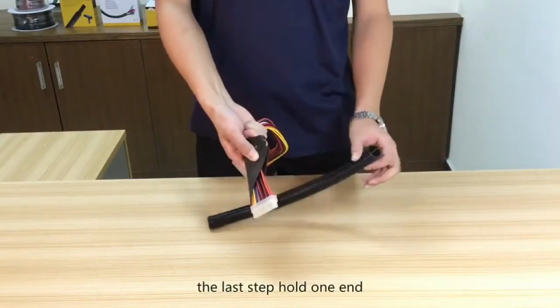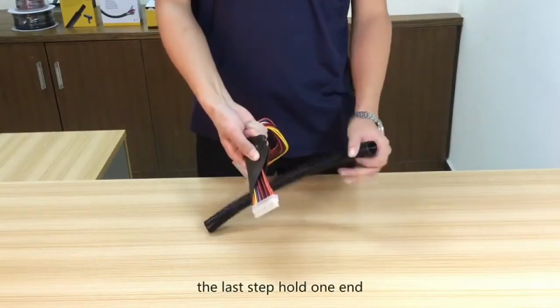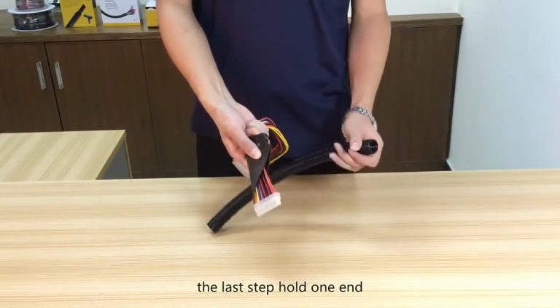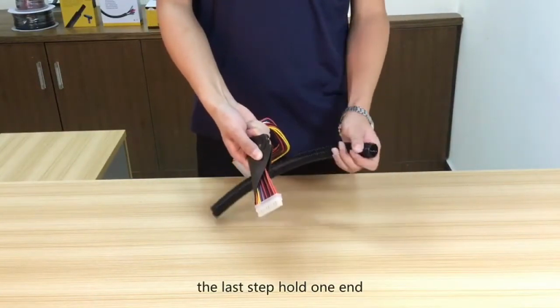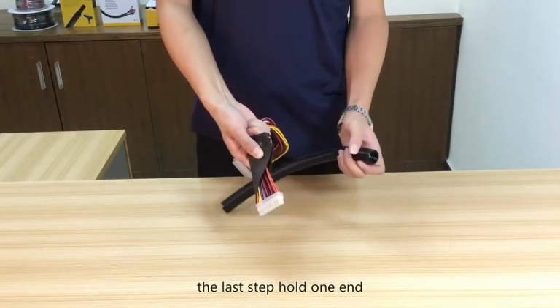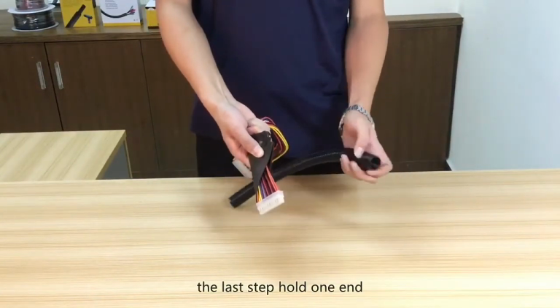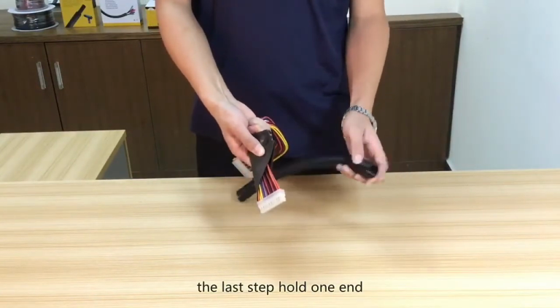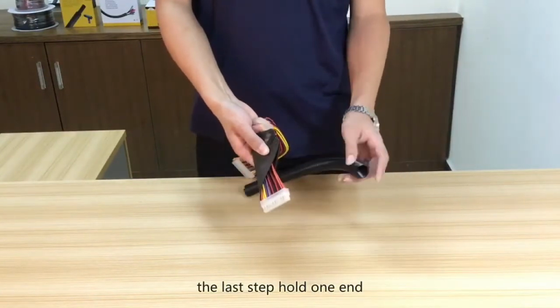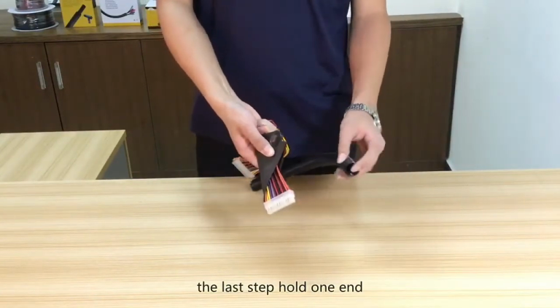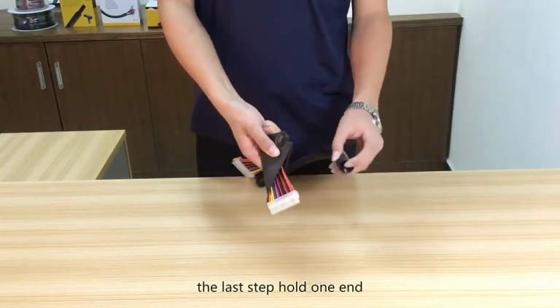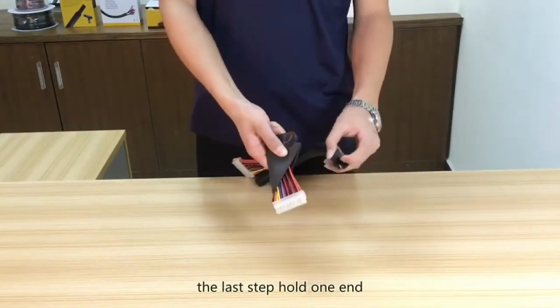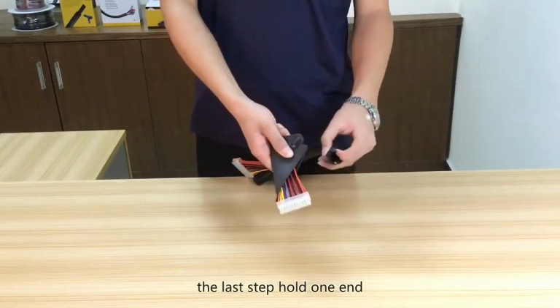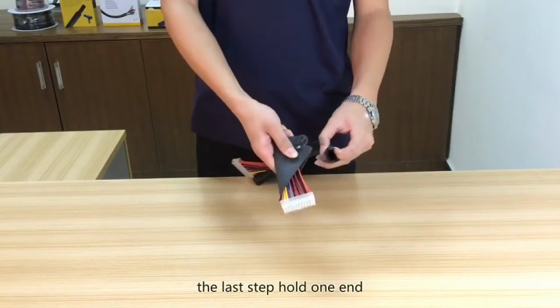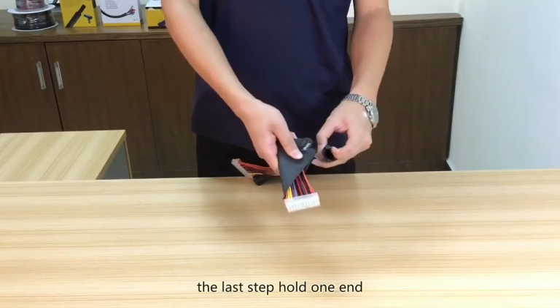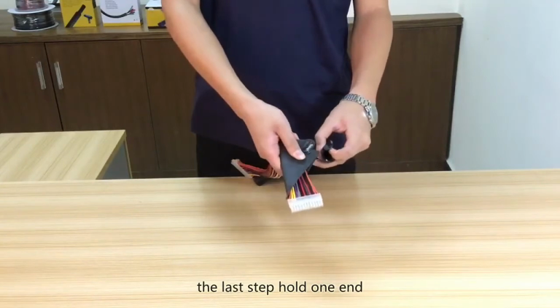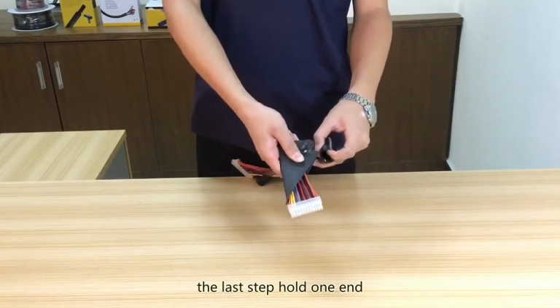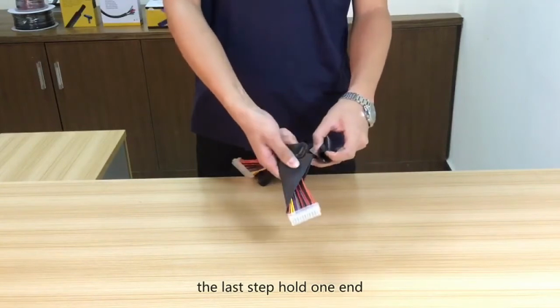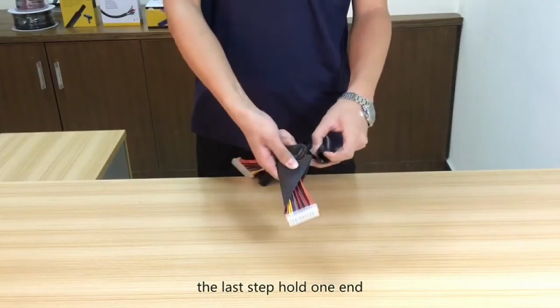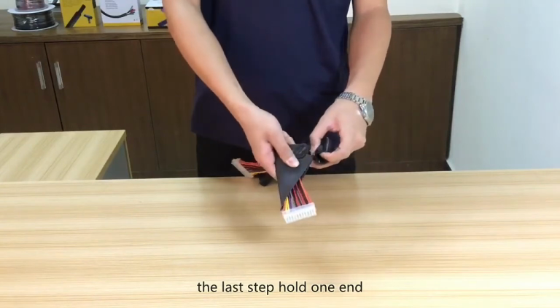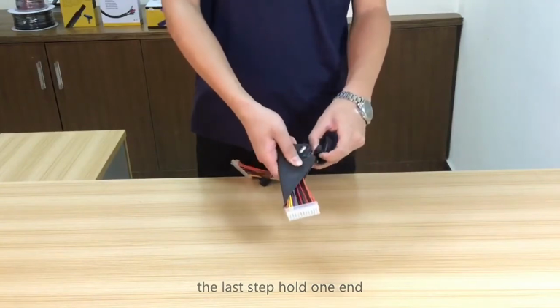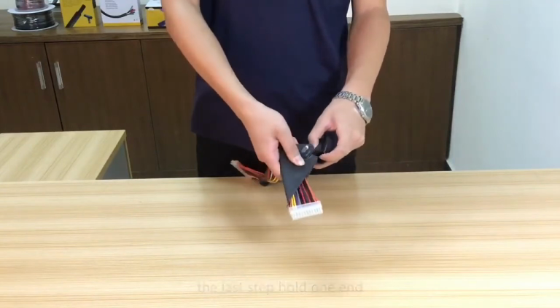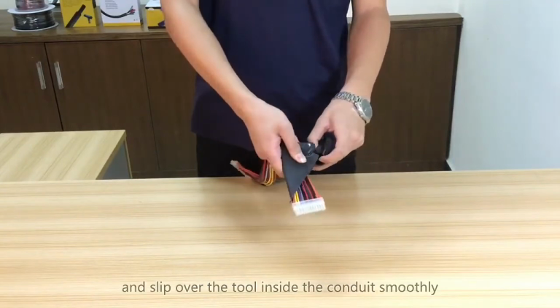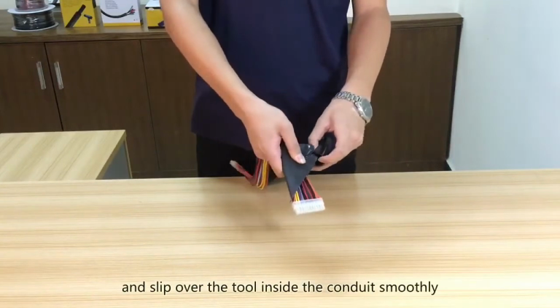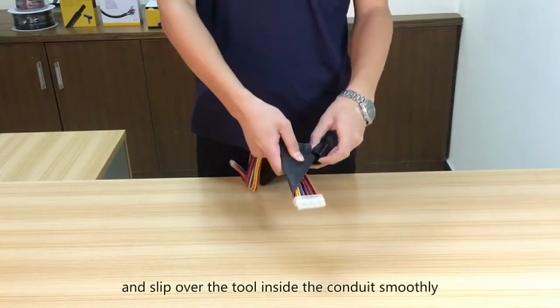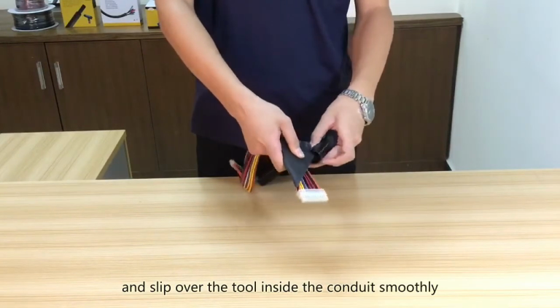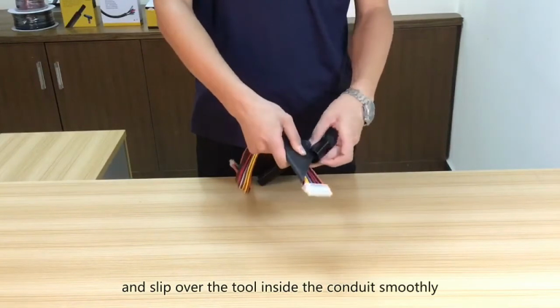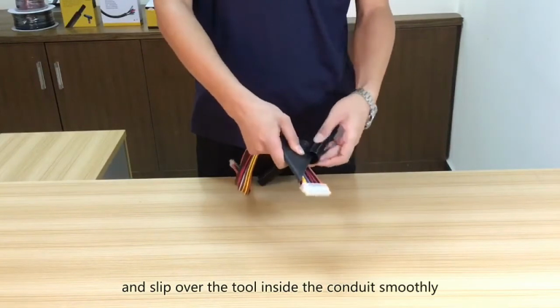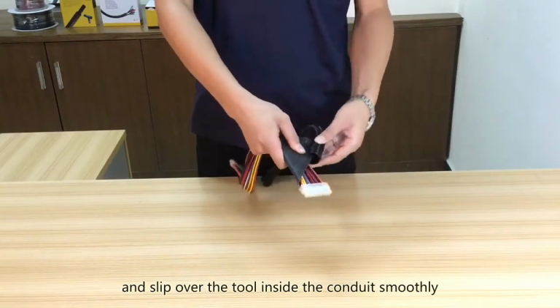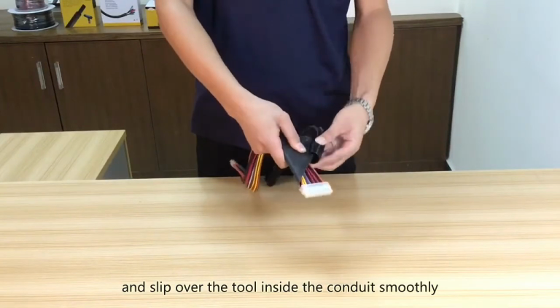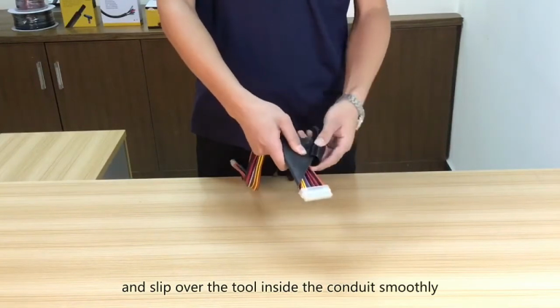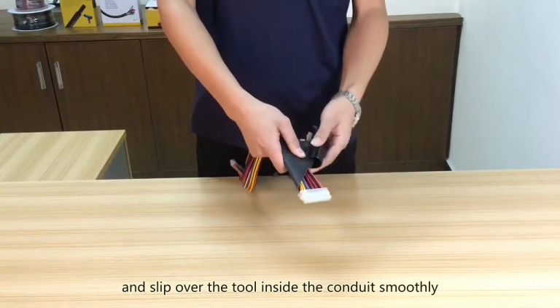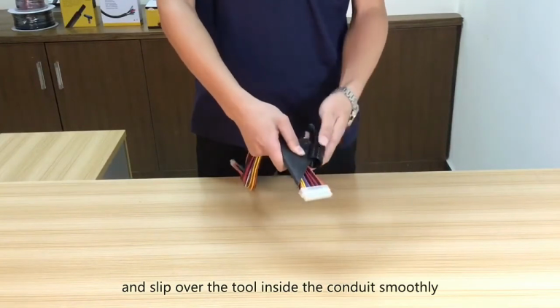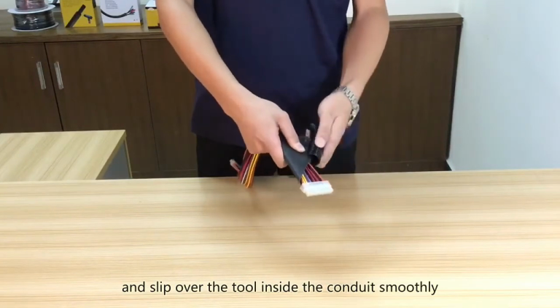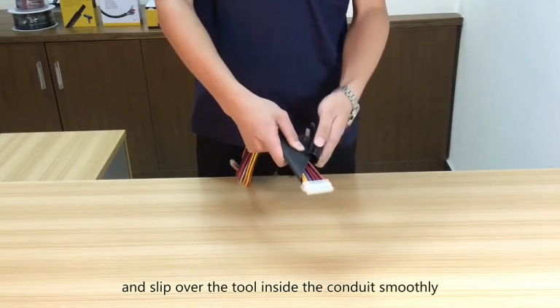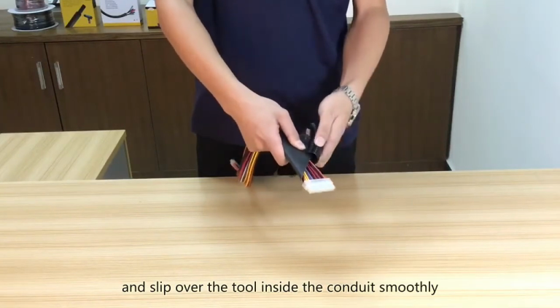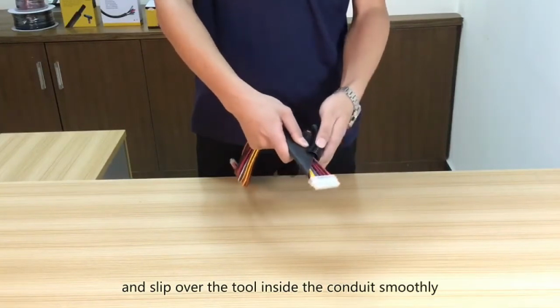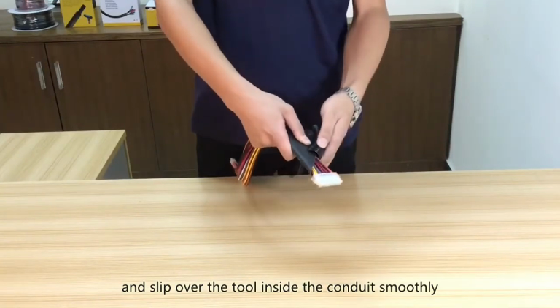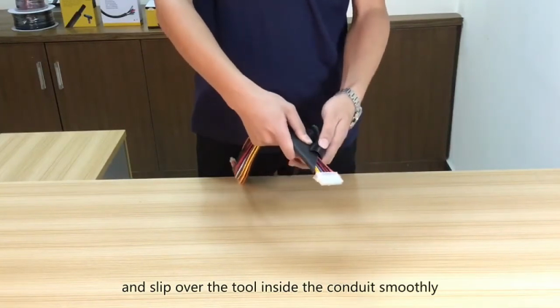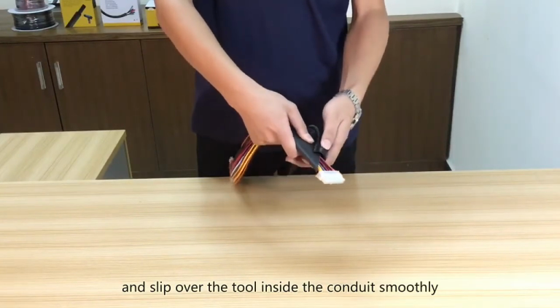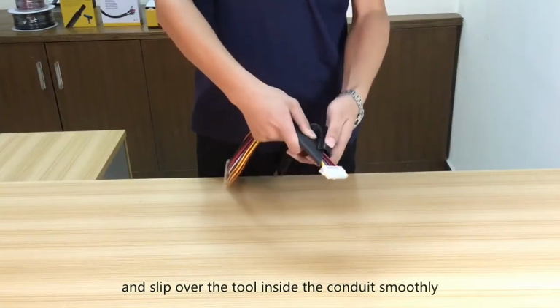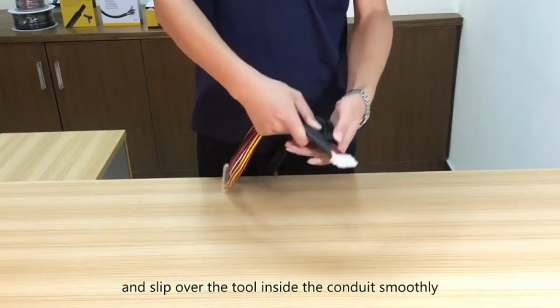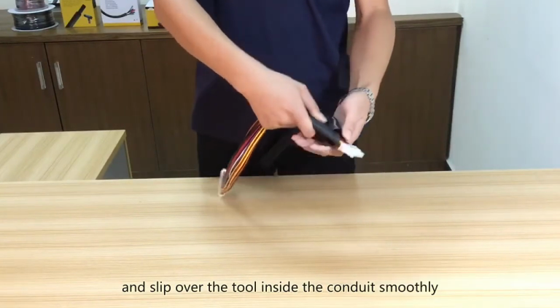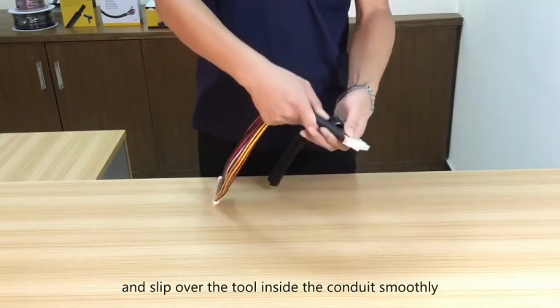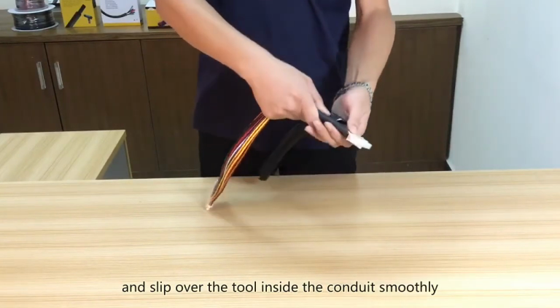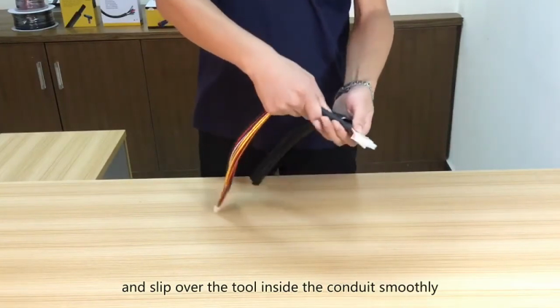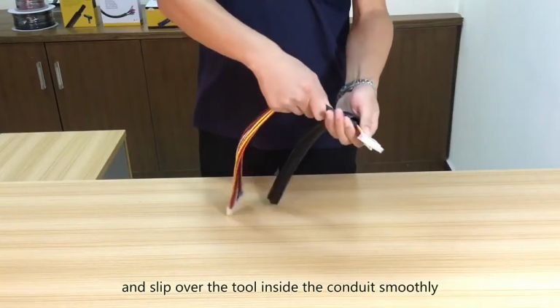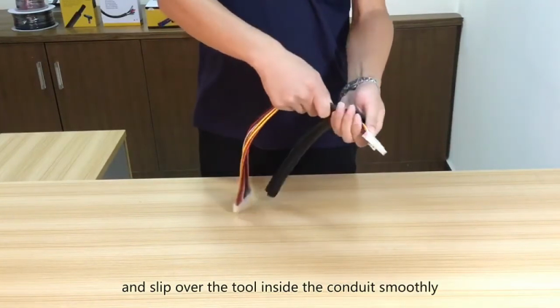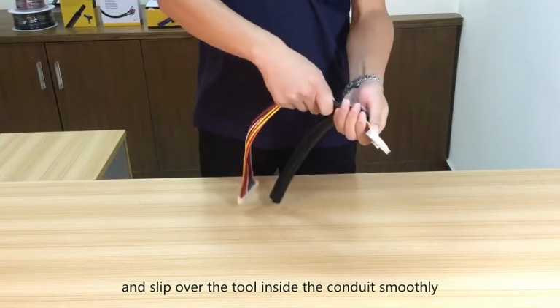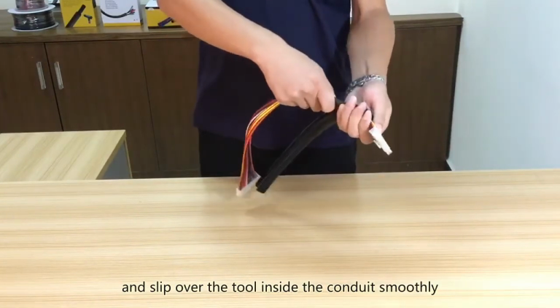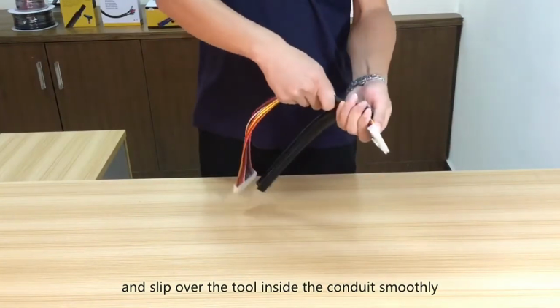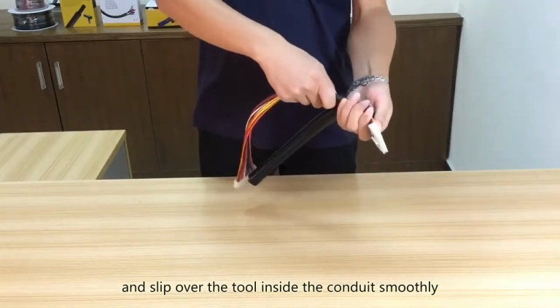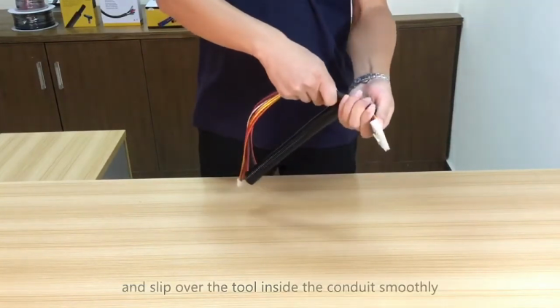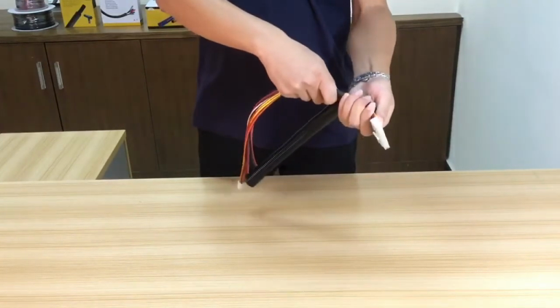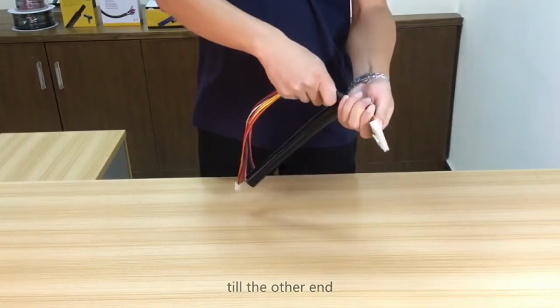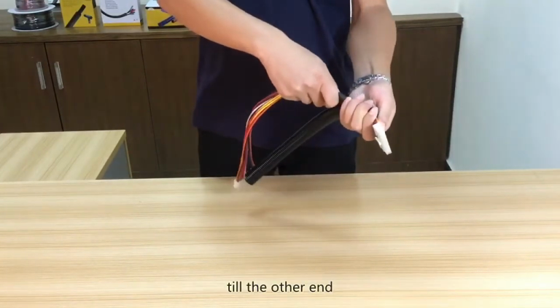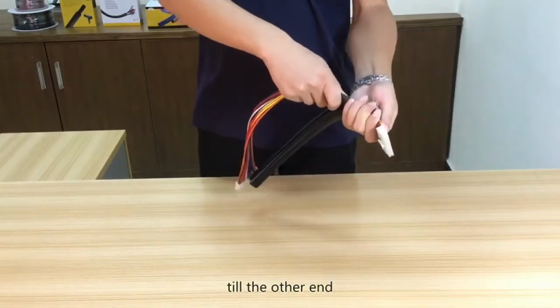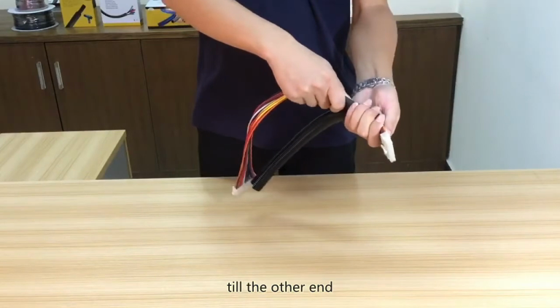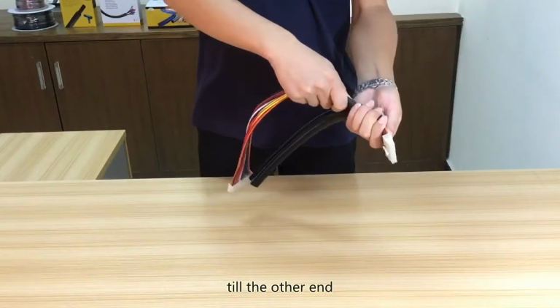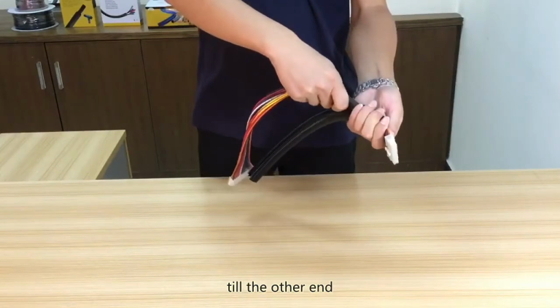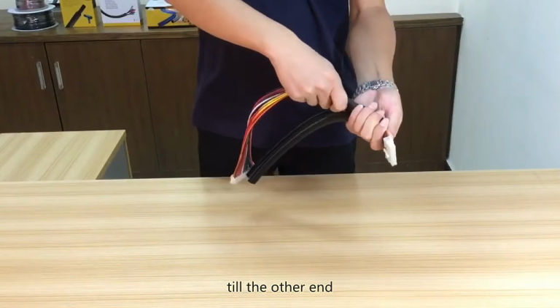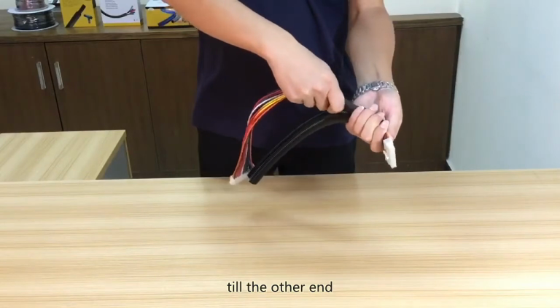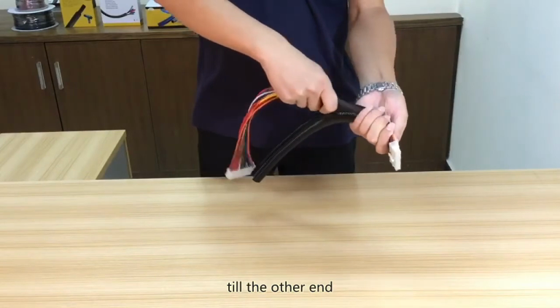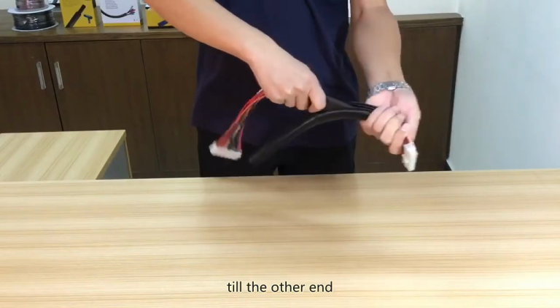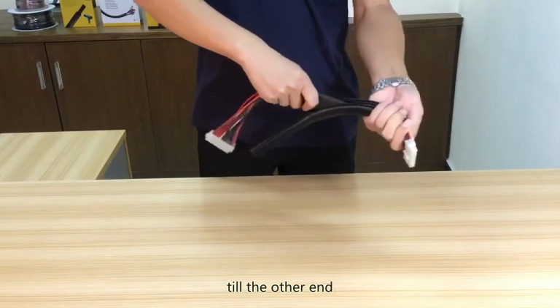Last step: hold one end and slip the tool inside the conduit smoothly, till the other end.